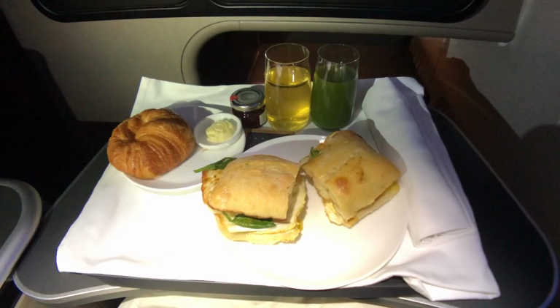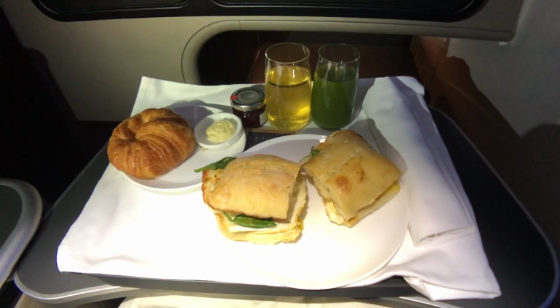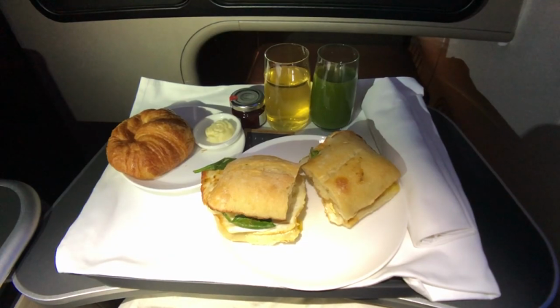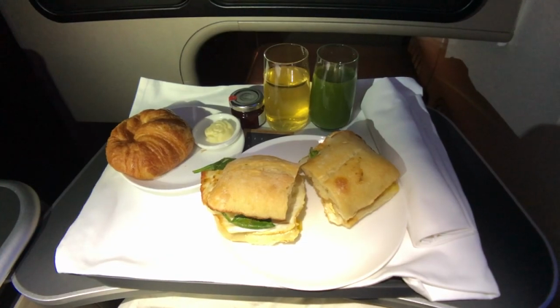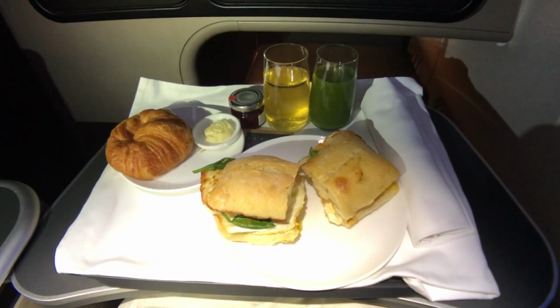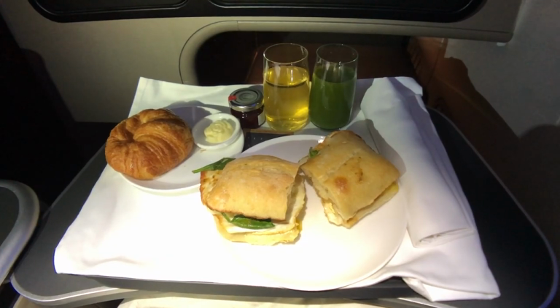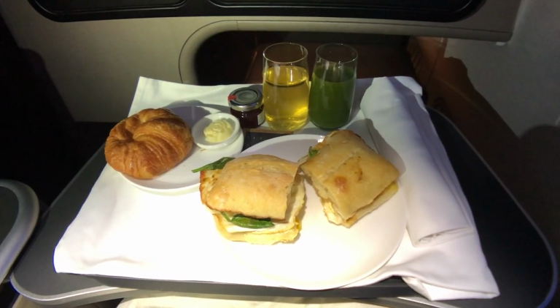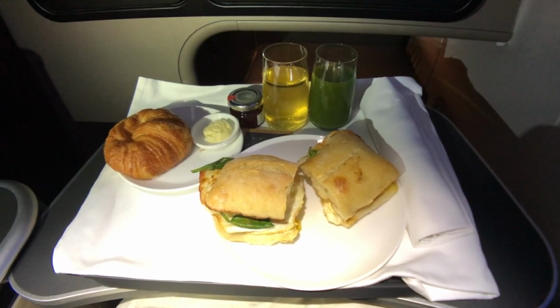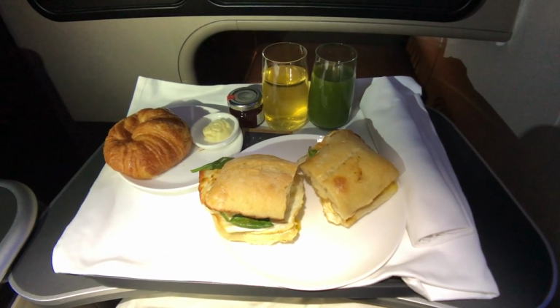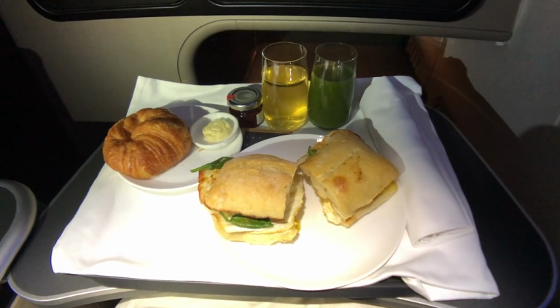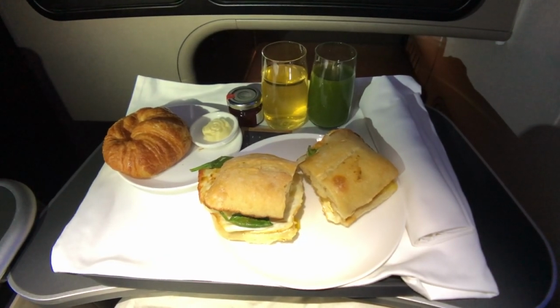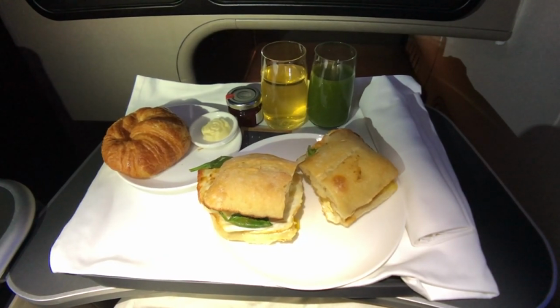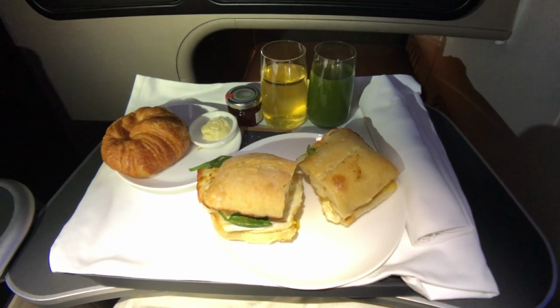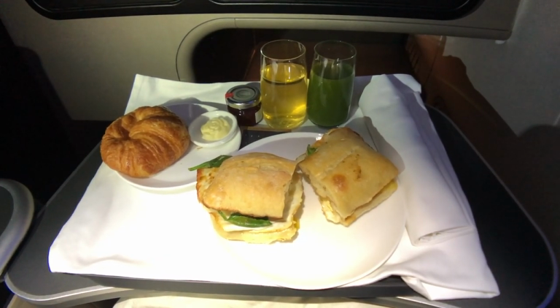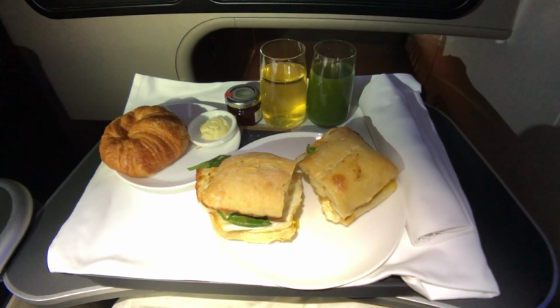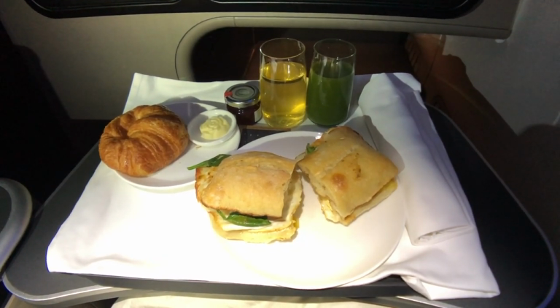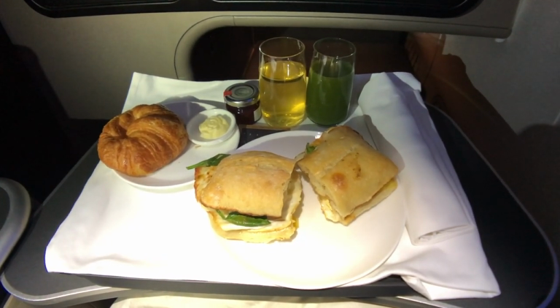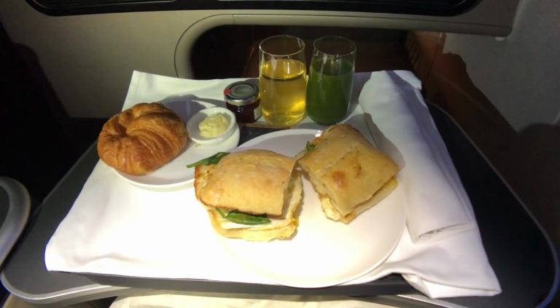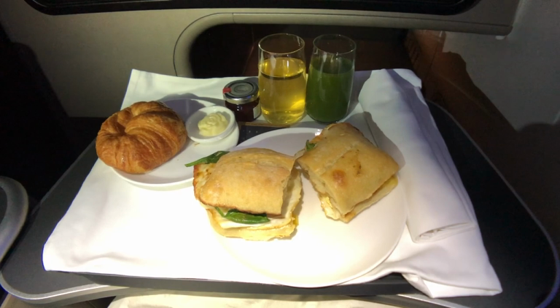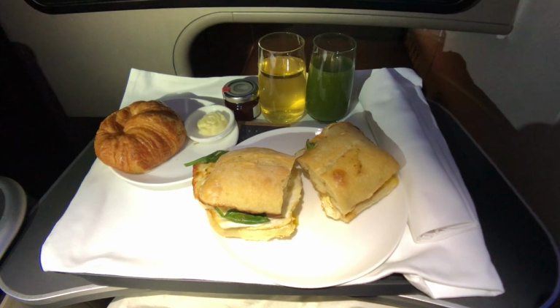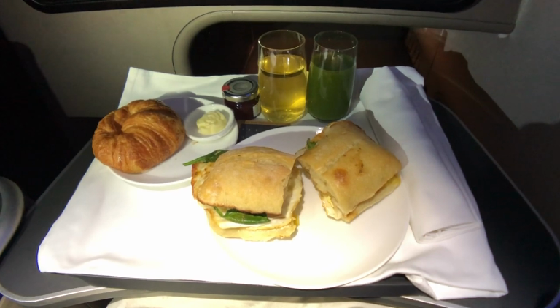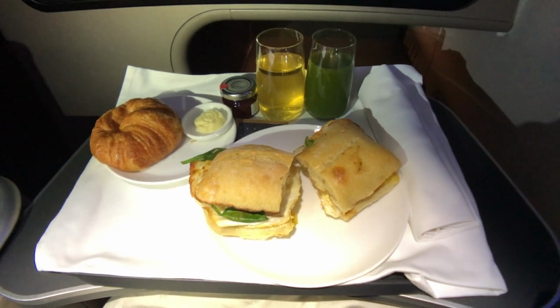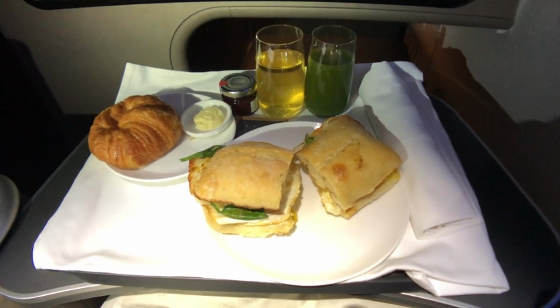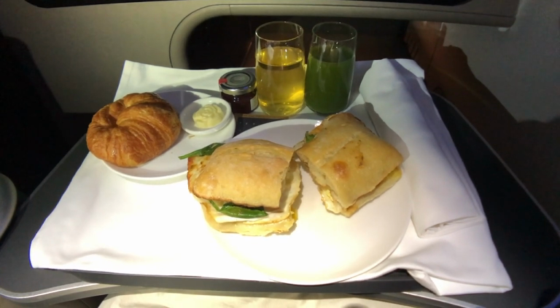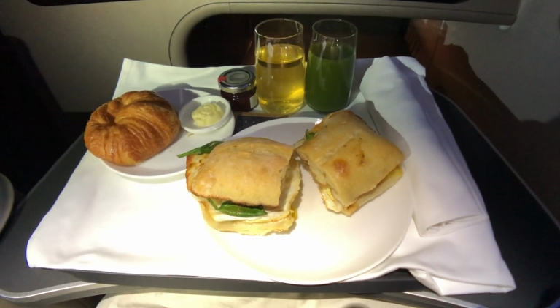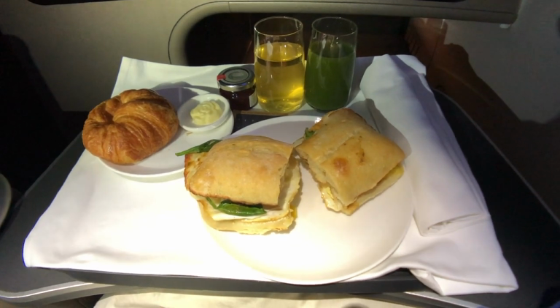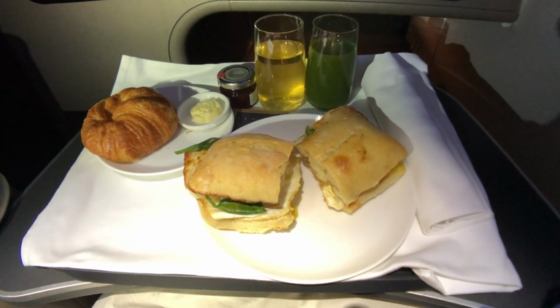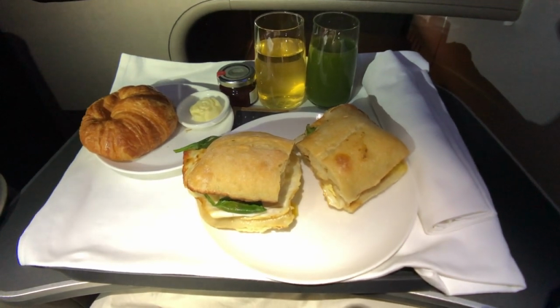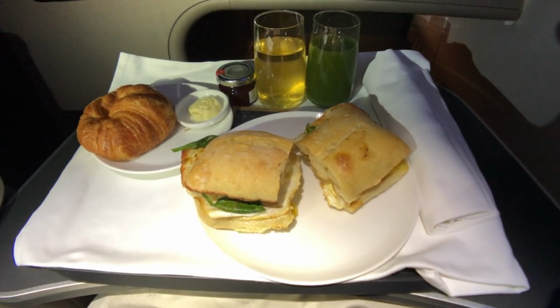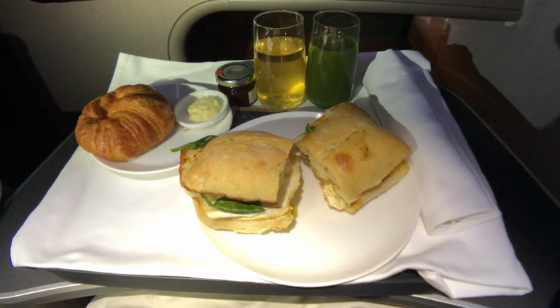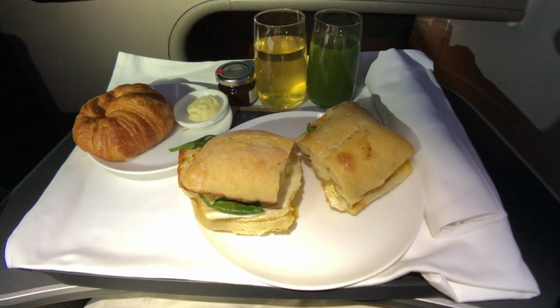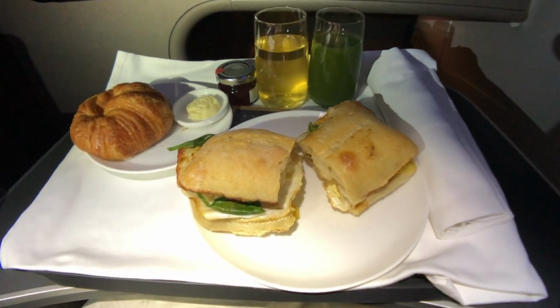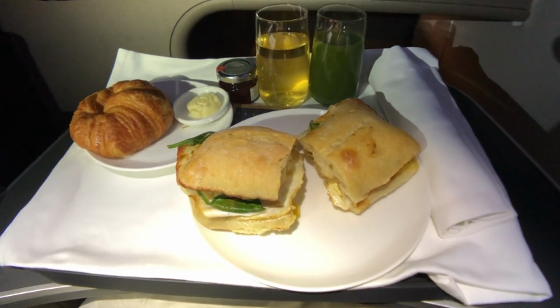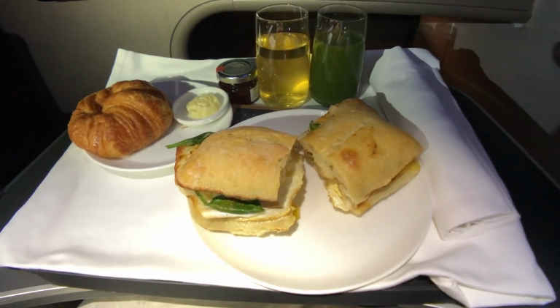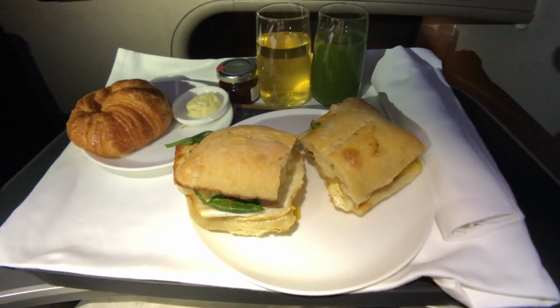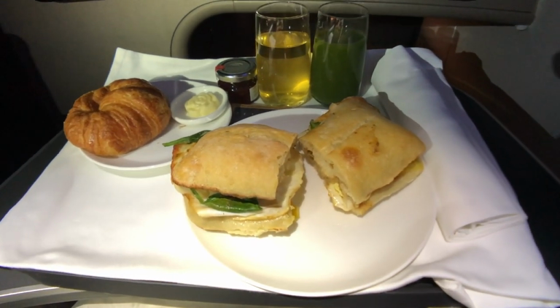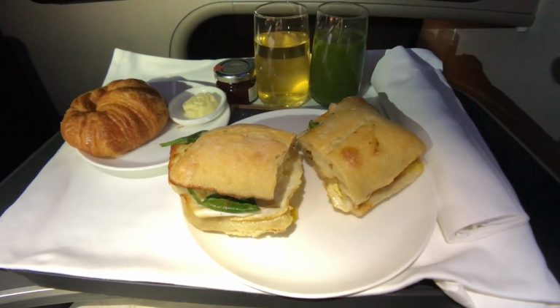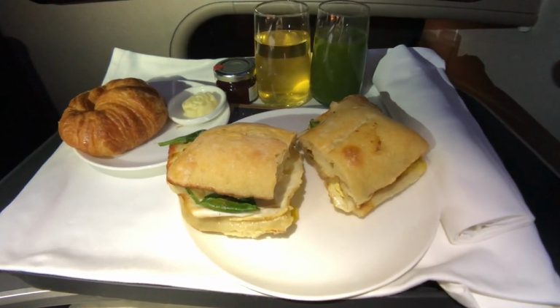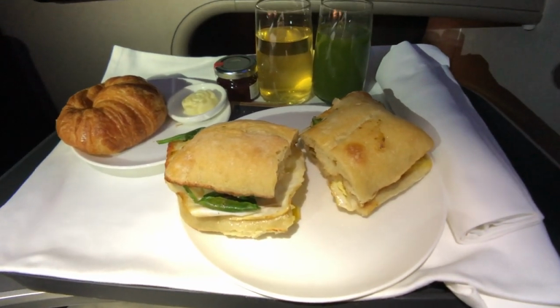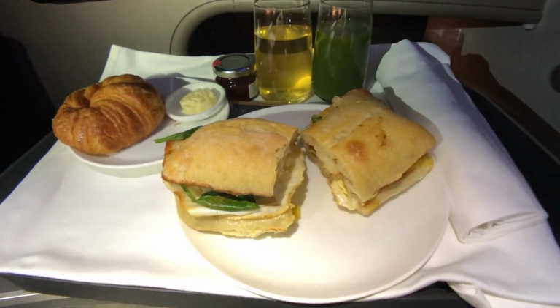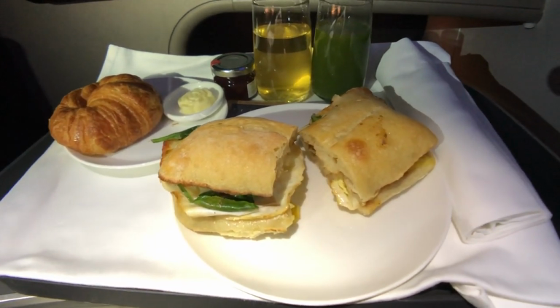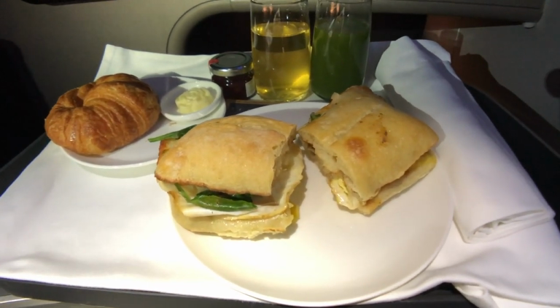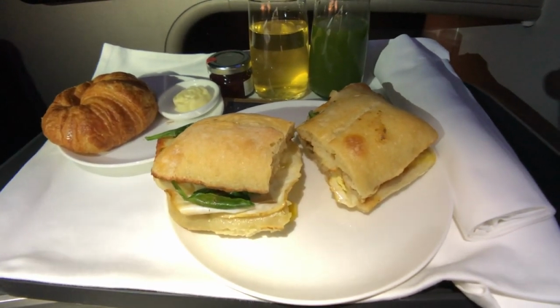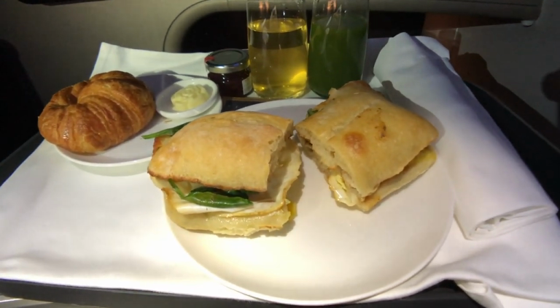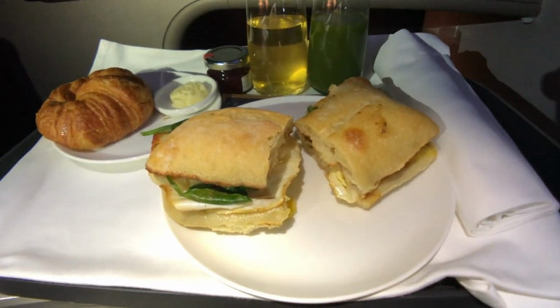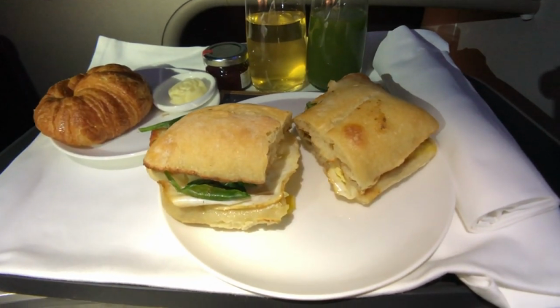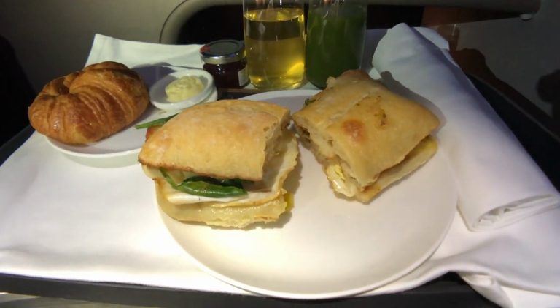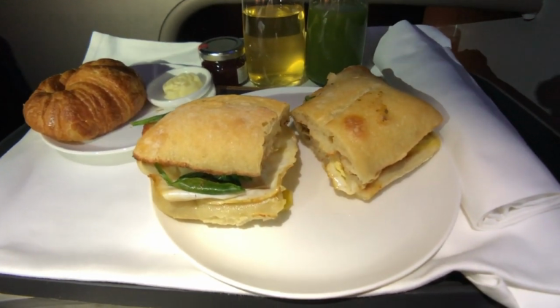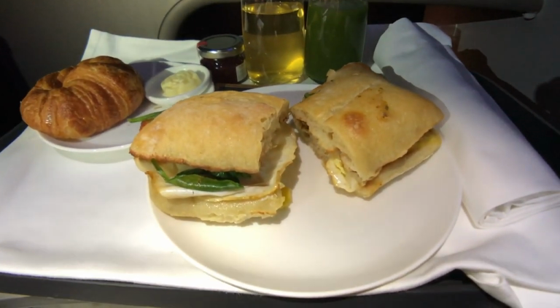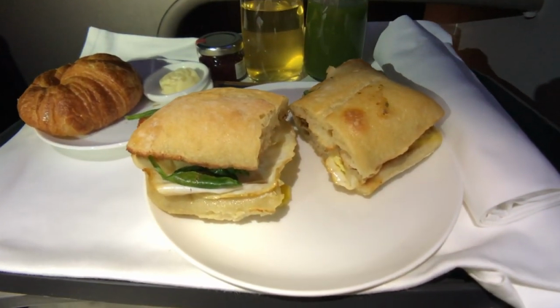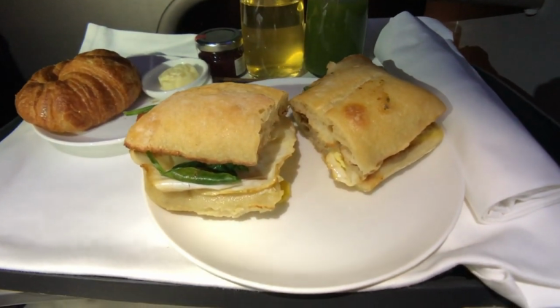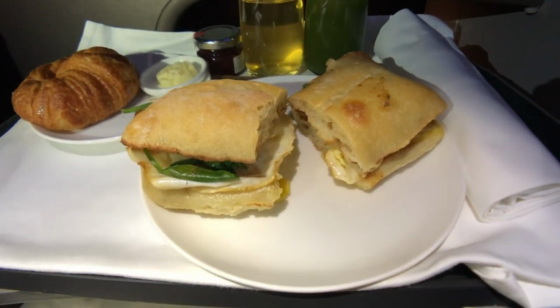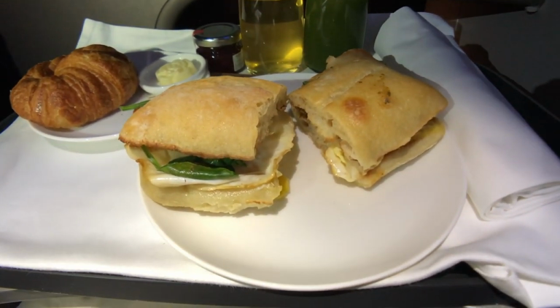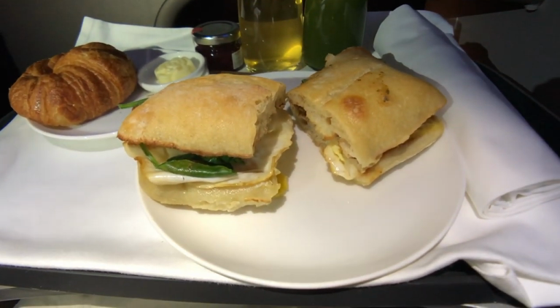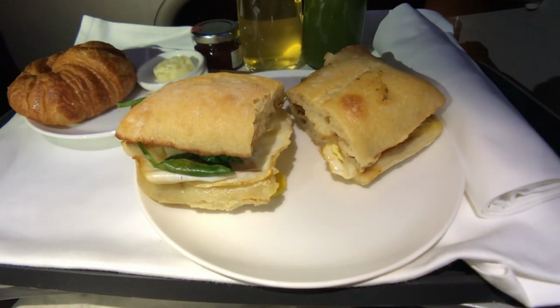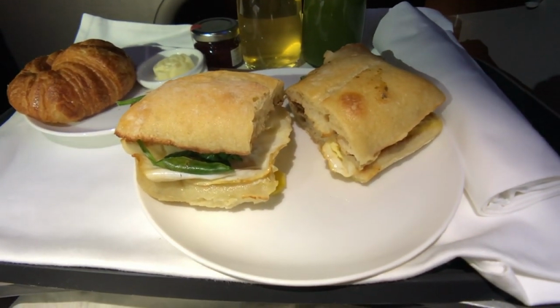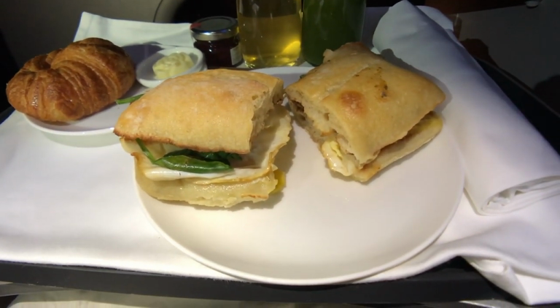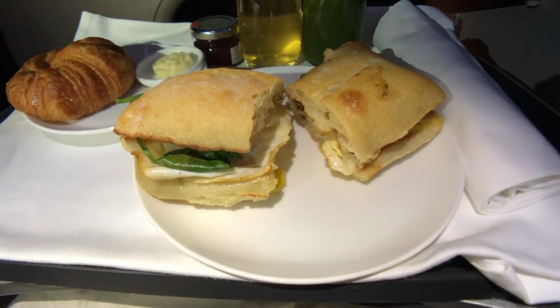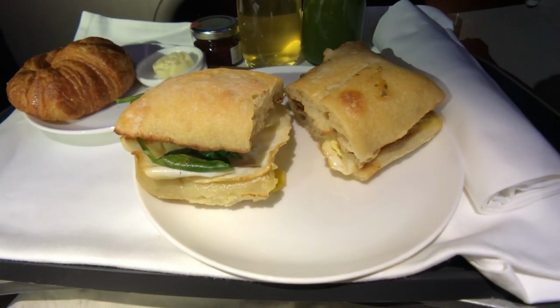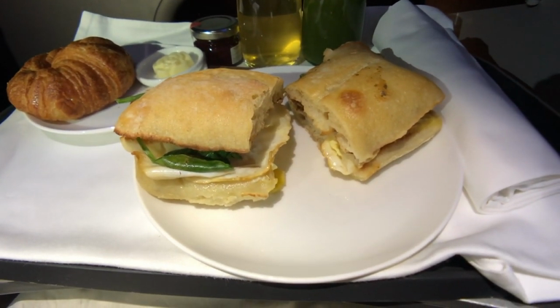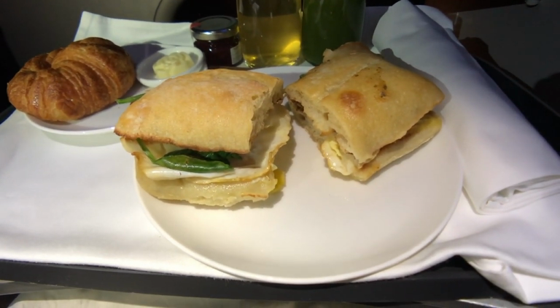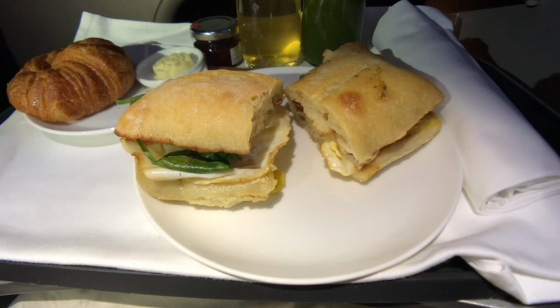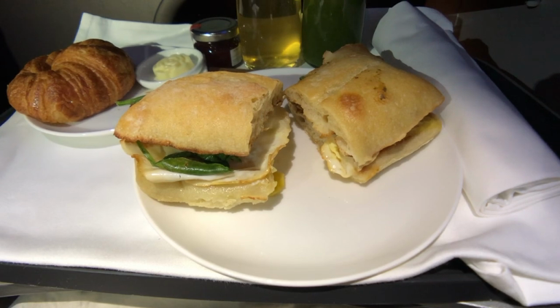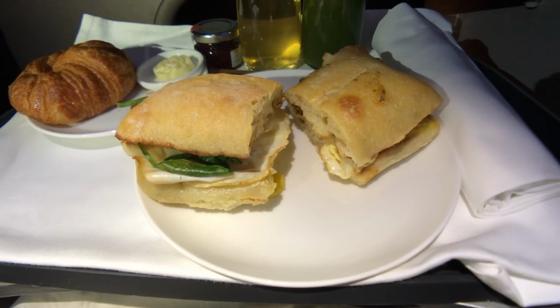My breakfast order was brought around and served somewhat hurriedly, as you can see by the unfolded tablecloth. Thankfully, it was better than dinner.